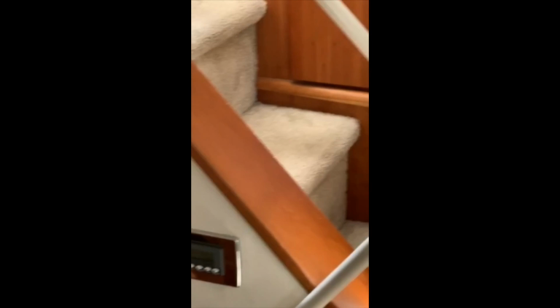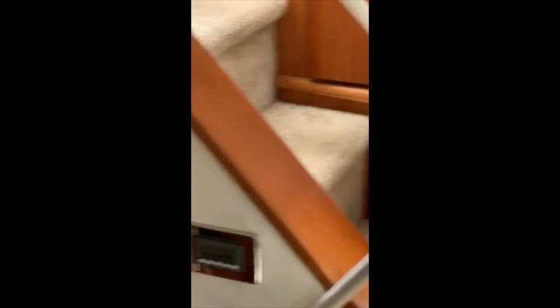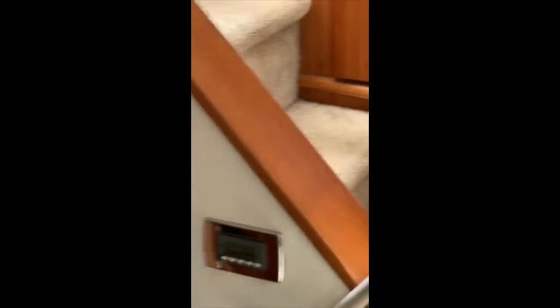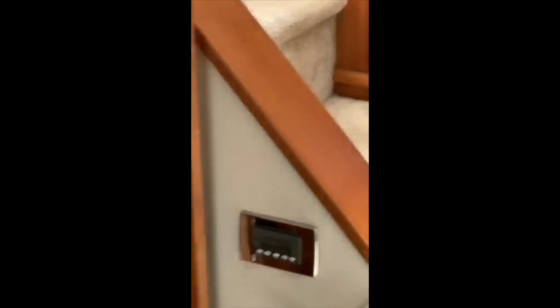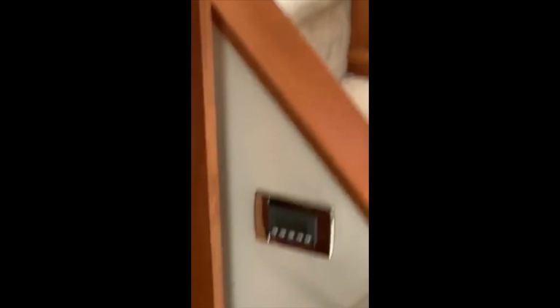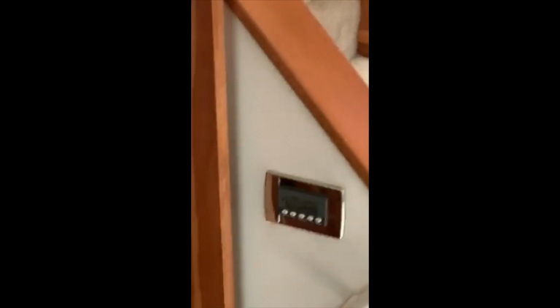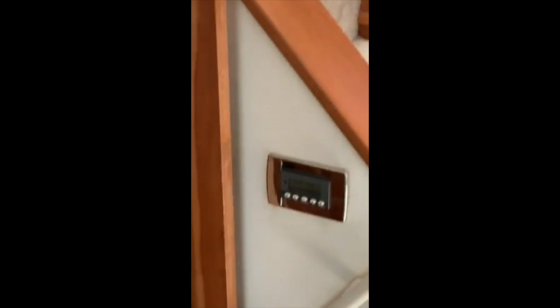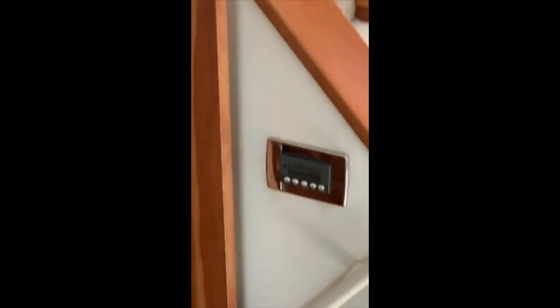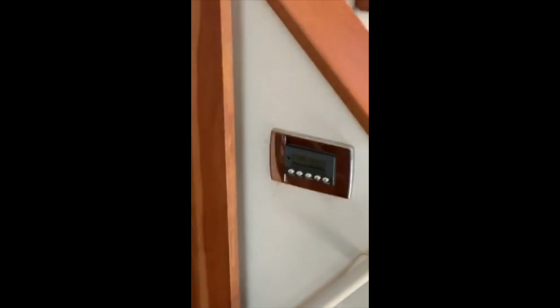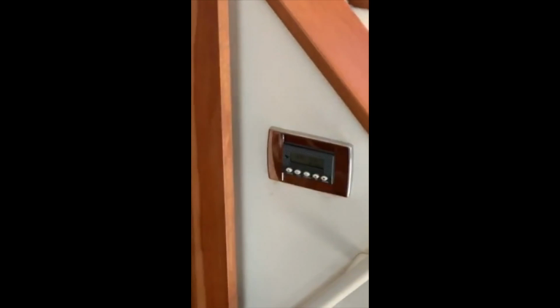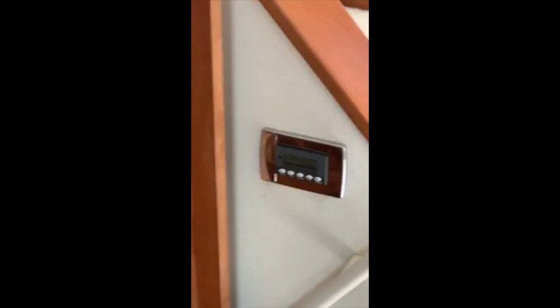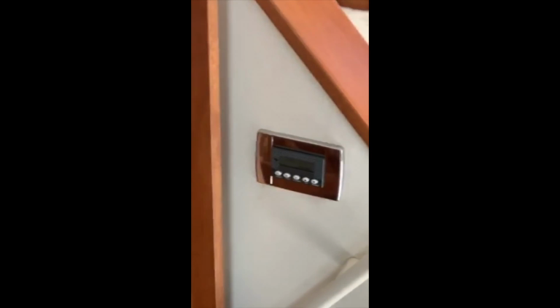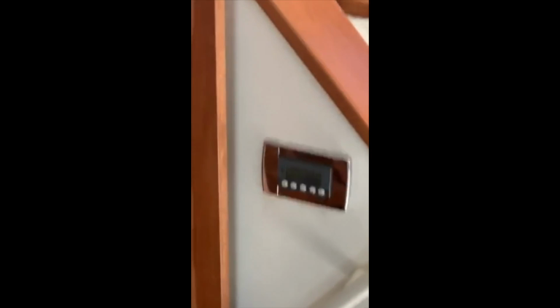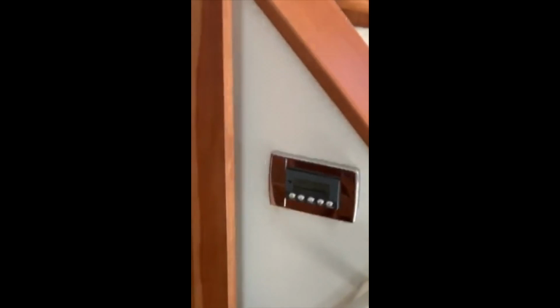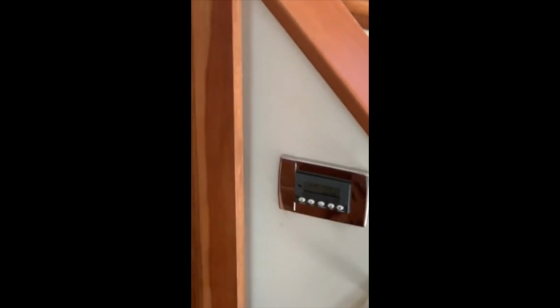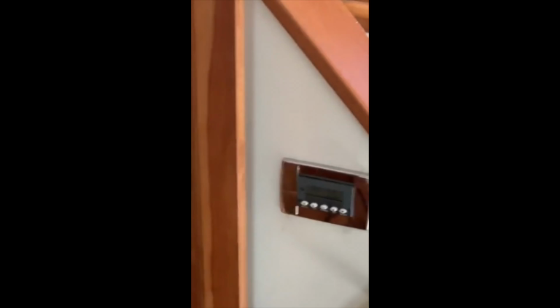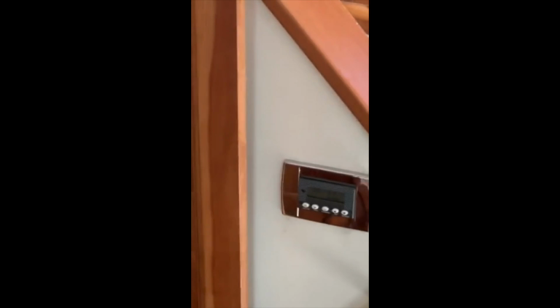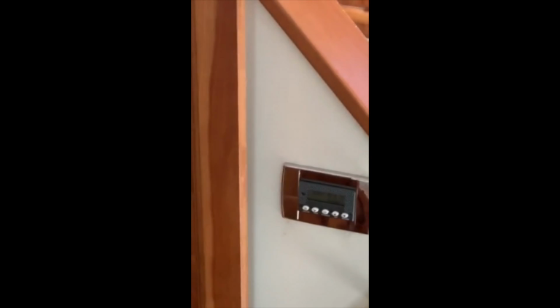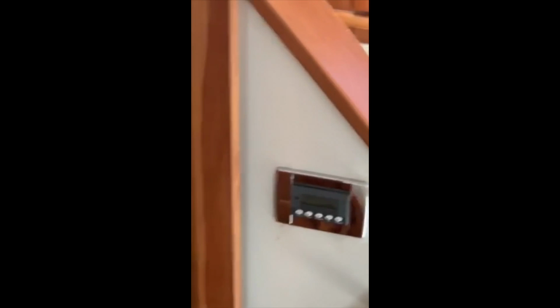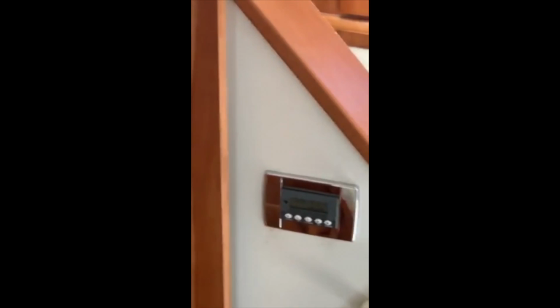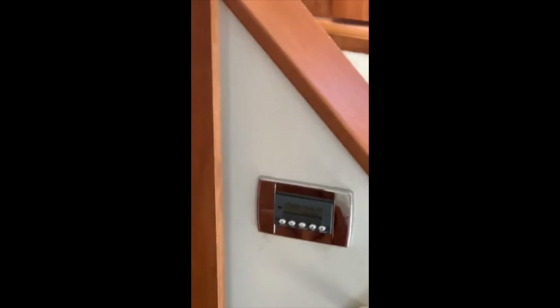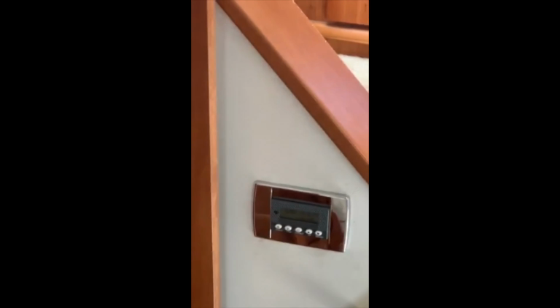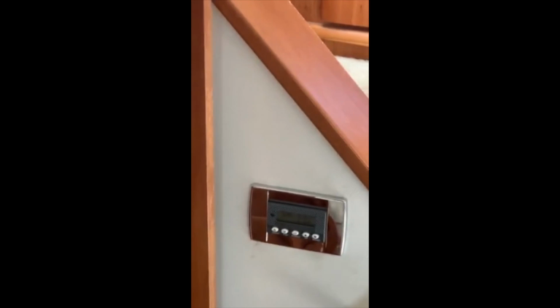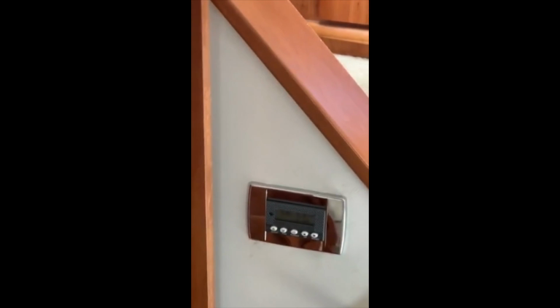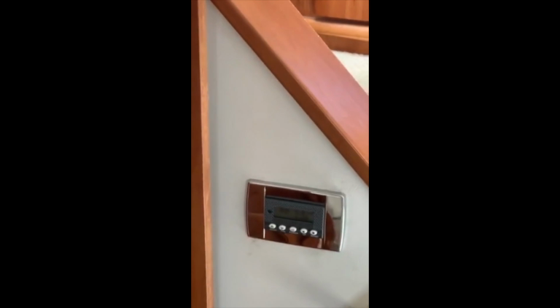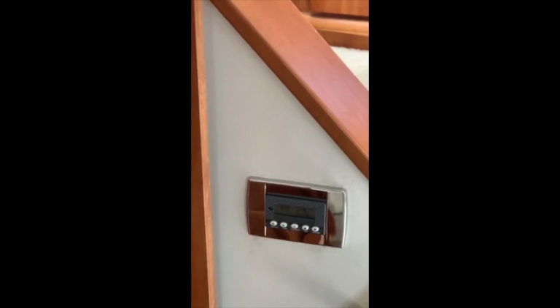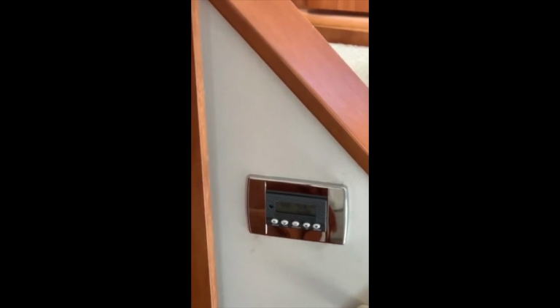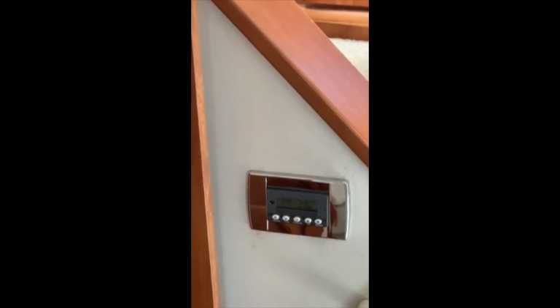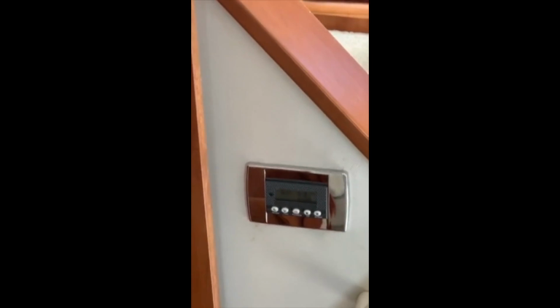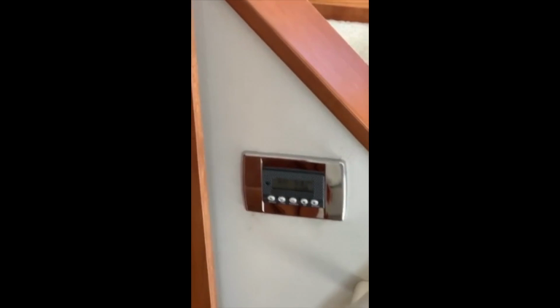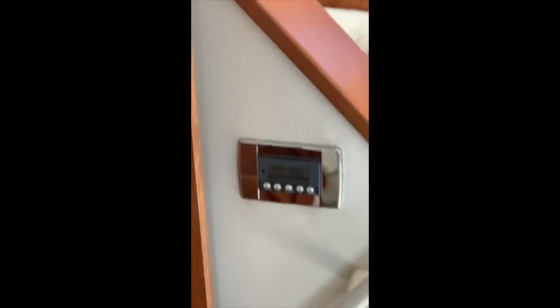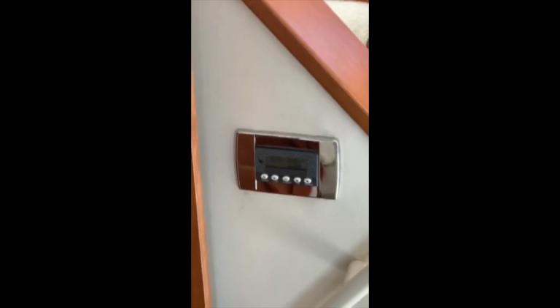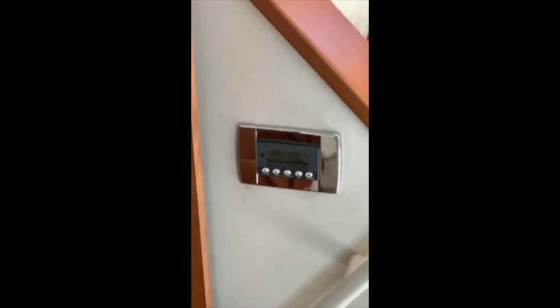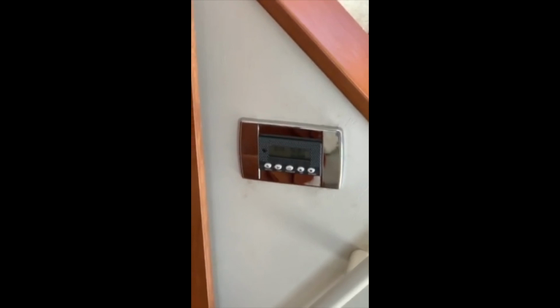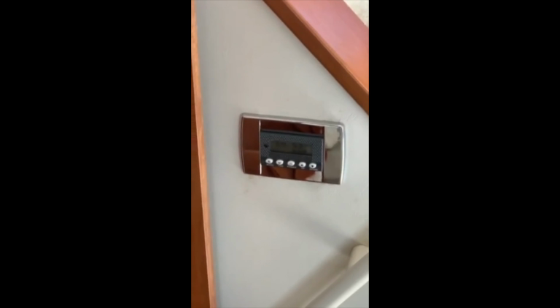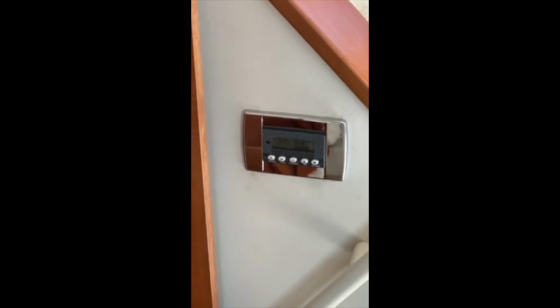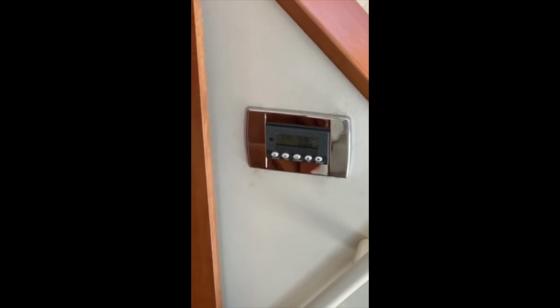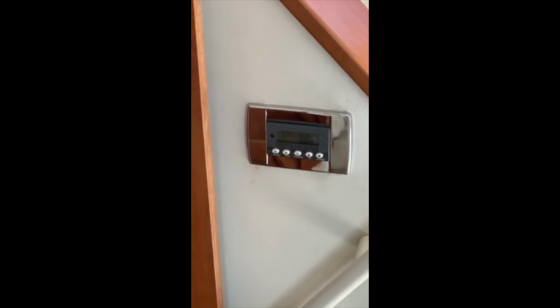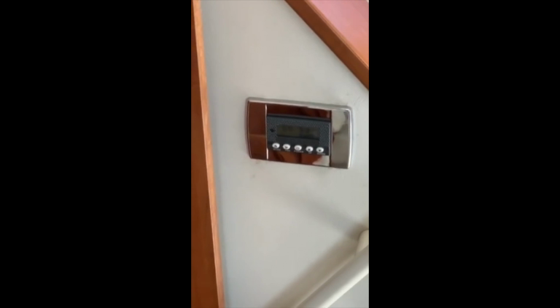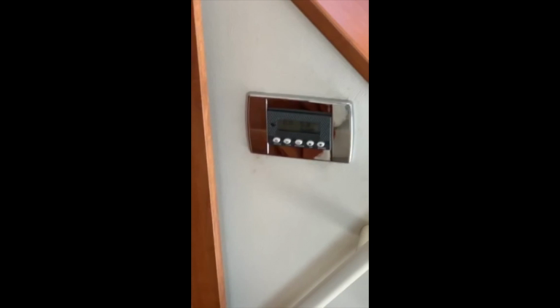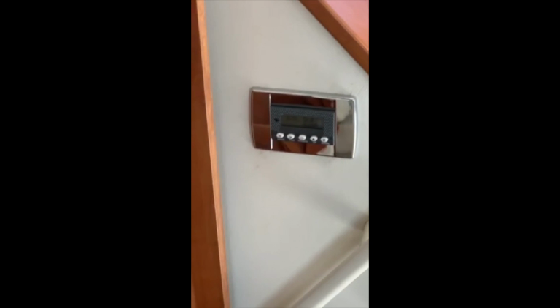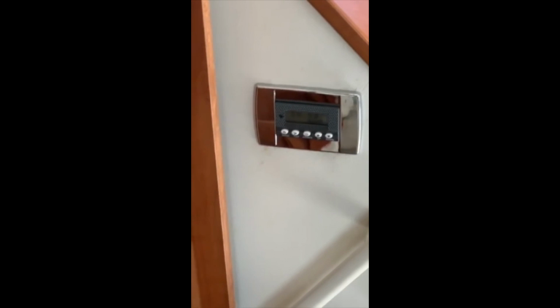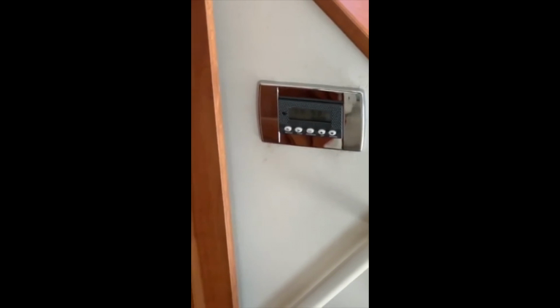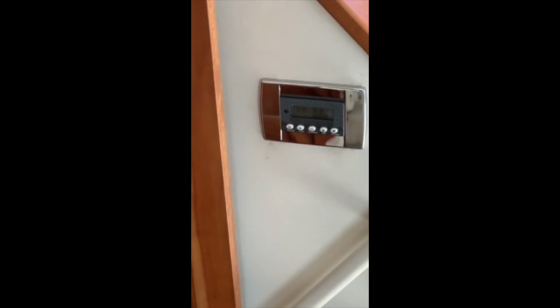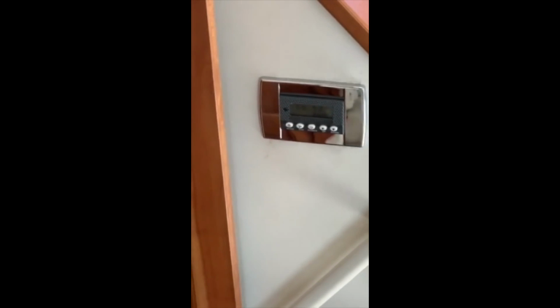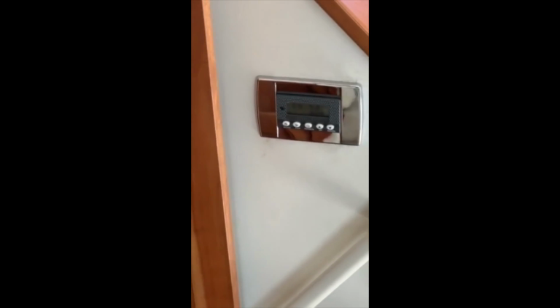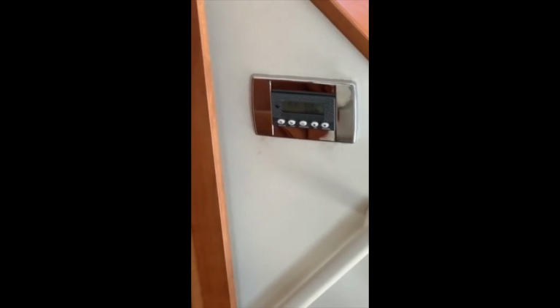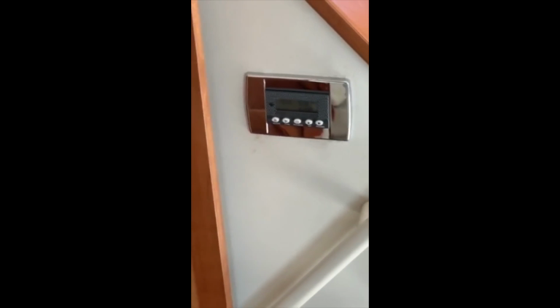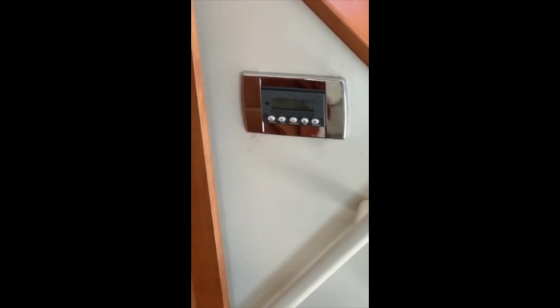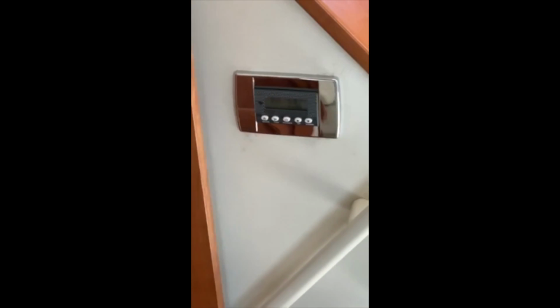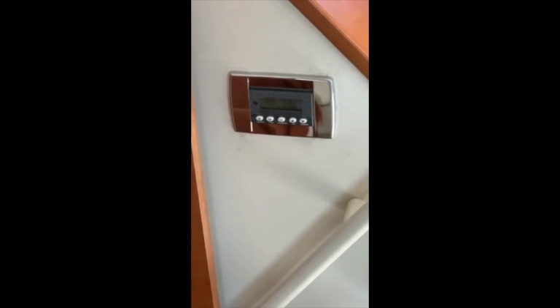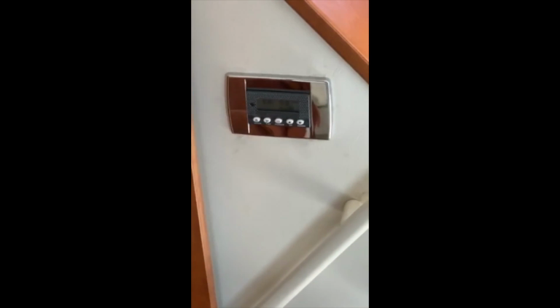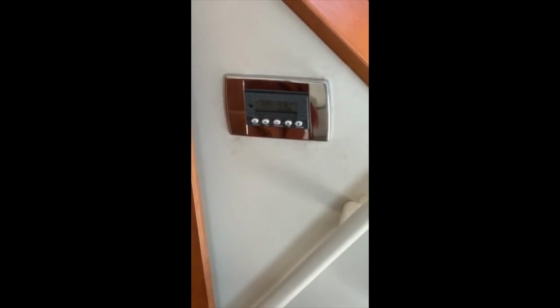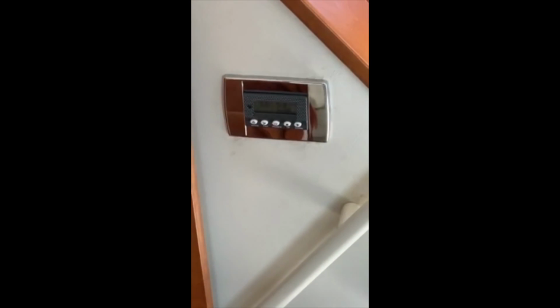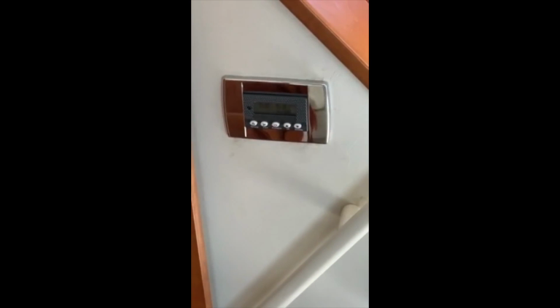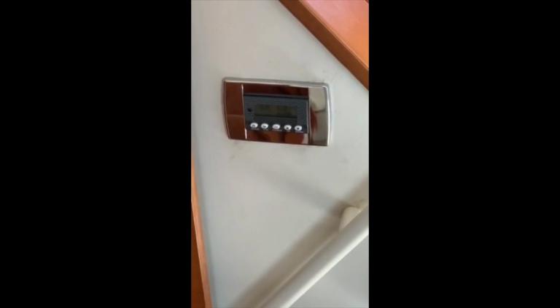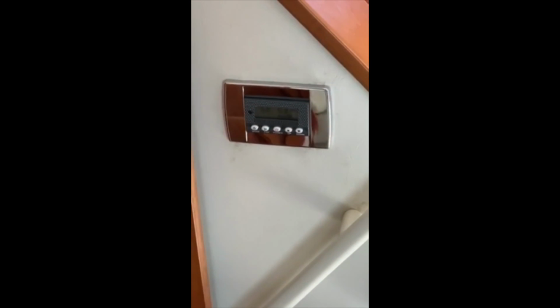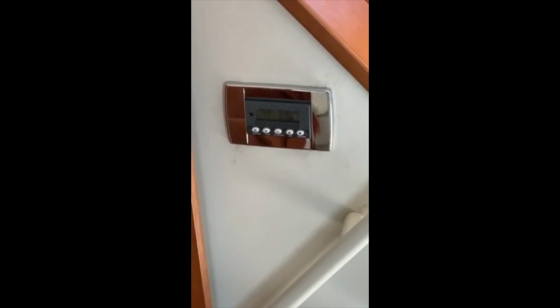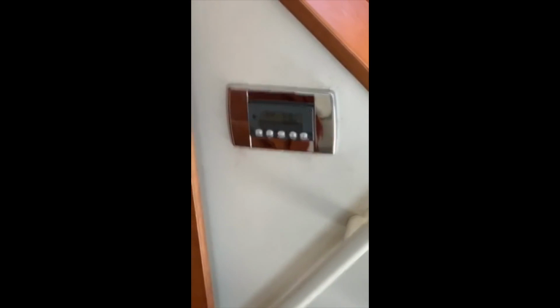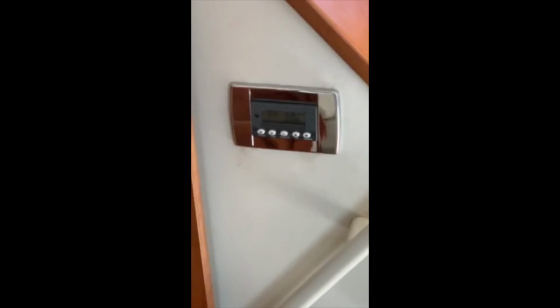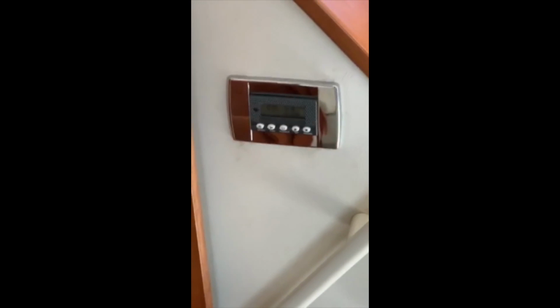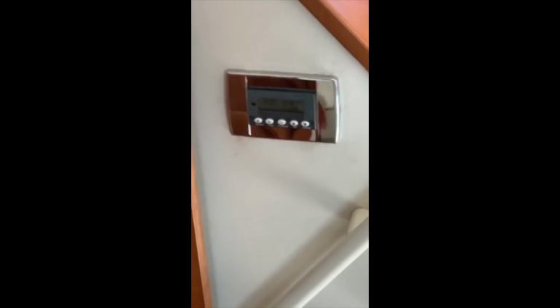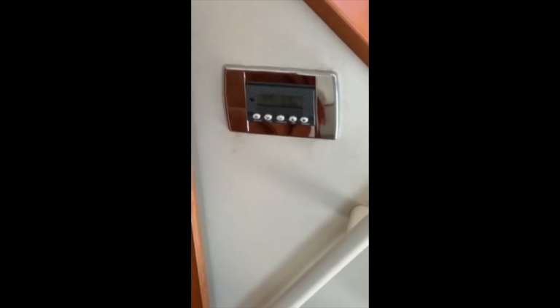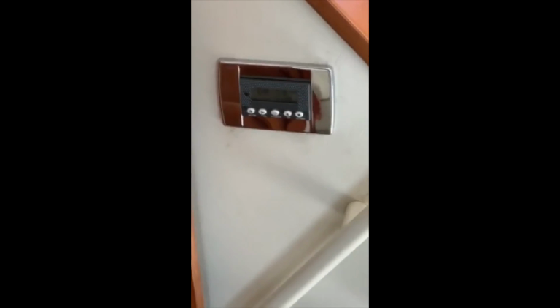Hey guys, Eric here with BoatAC.NET. Just finishing up the job, just want to give you some pics of the actual units.